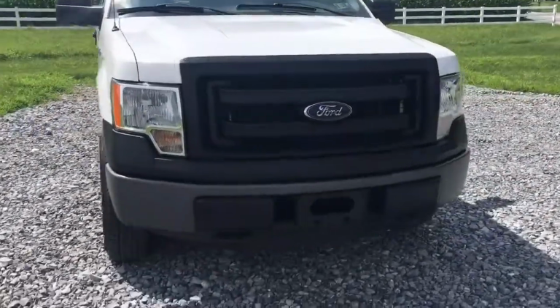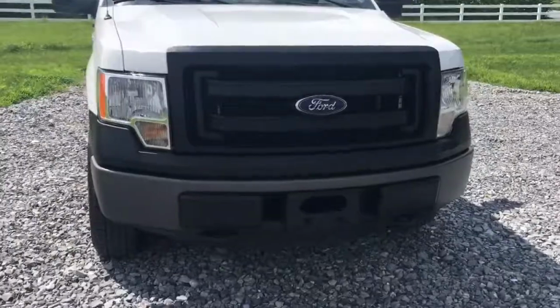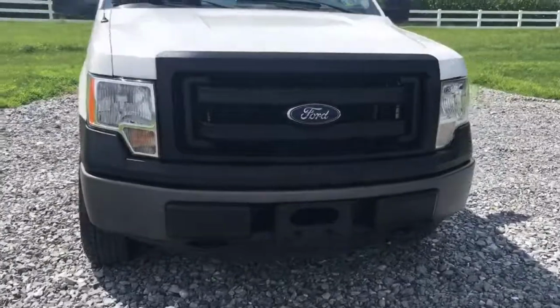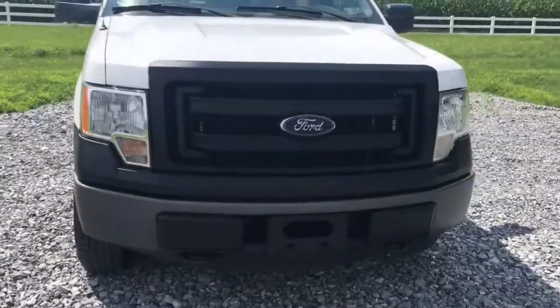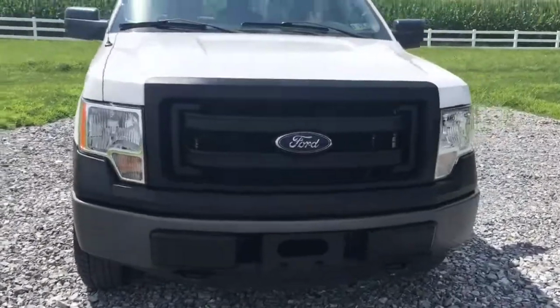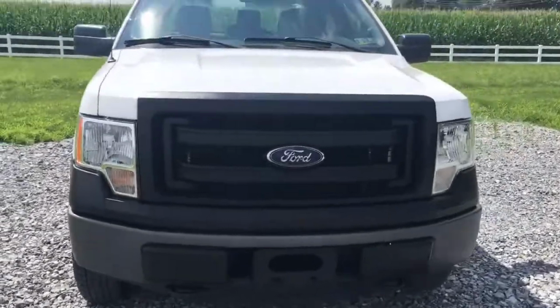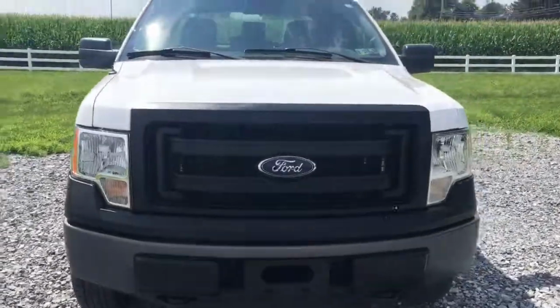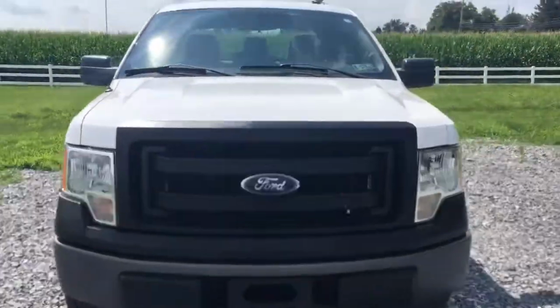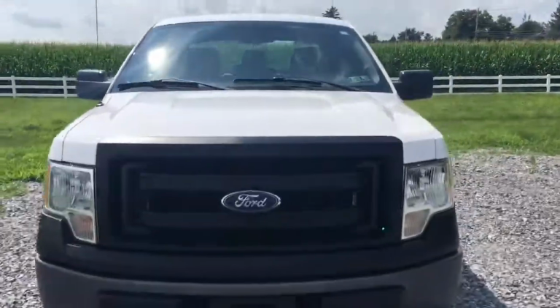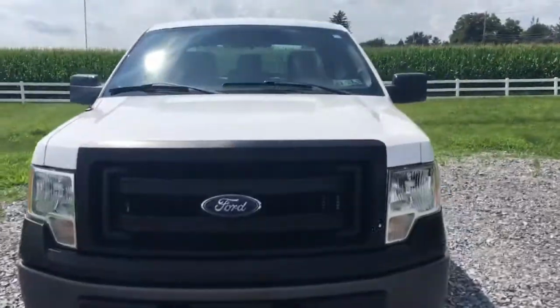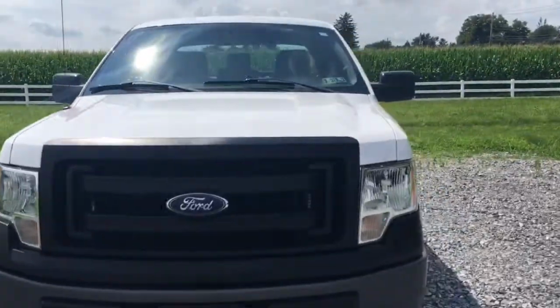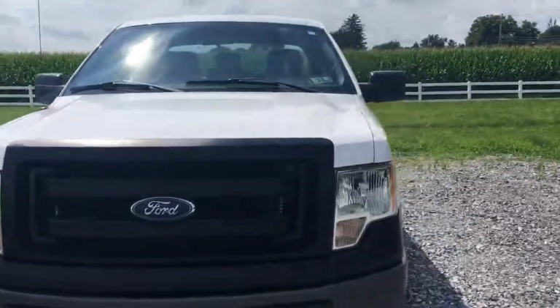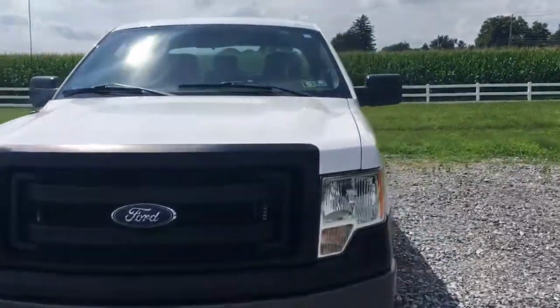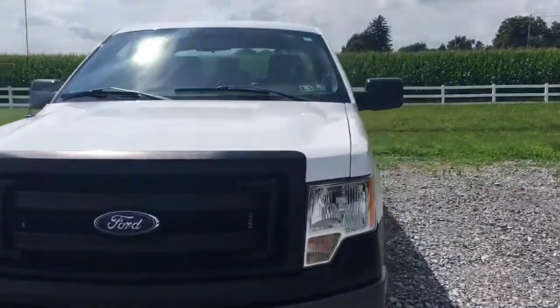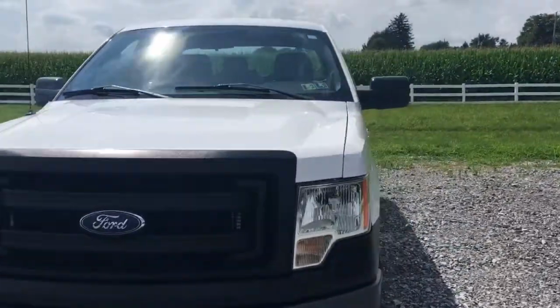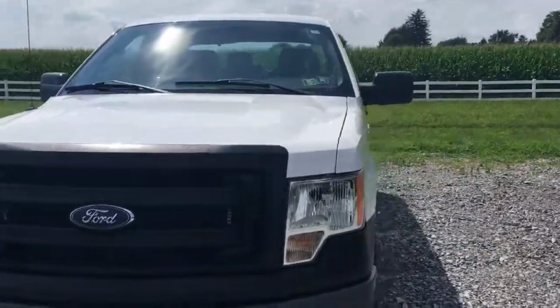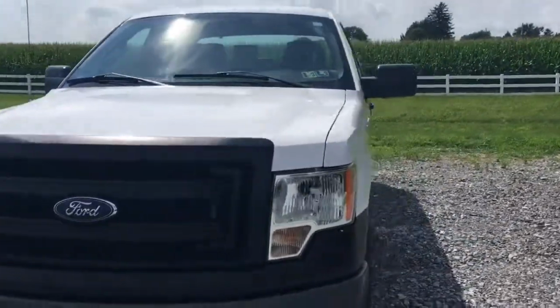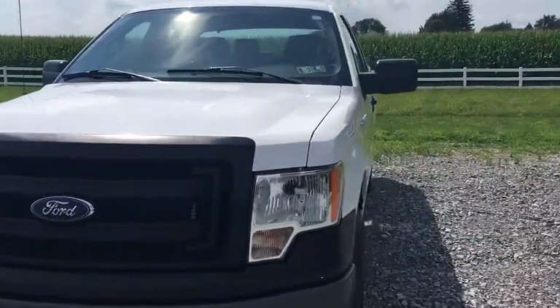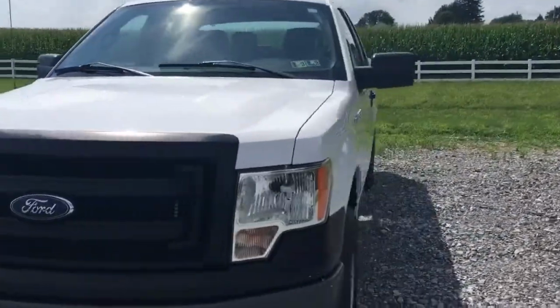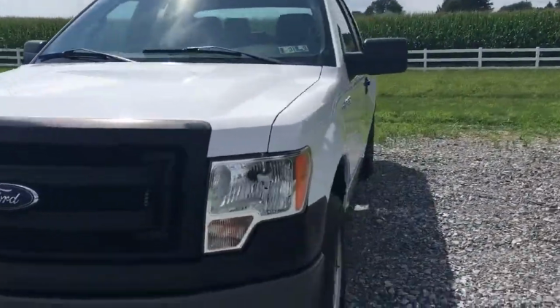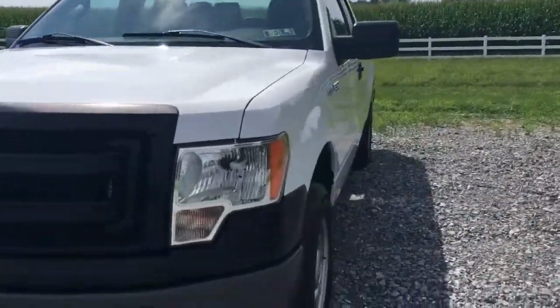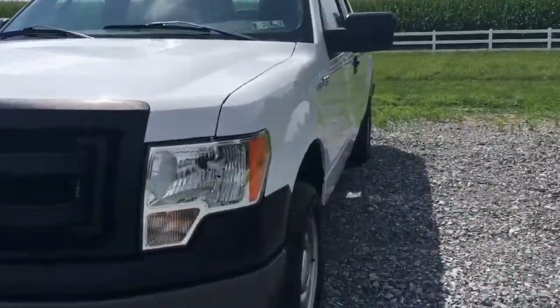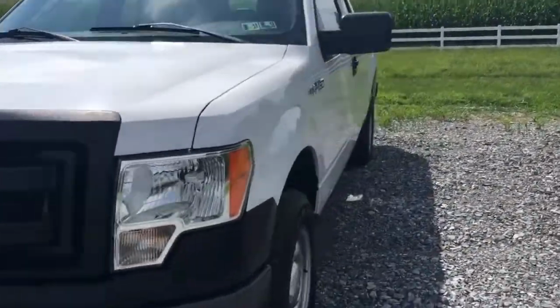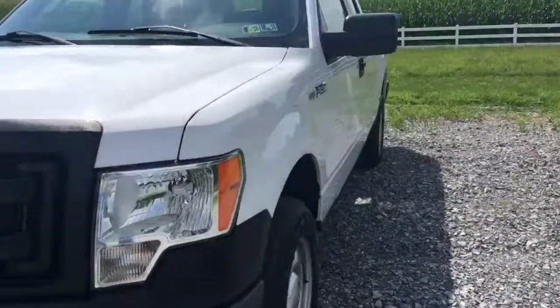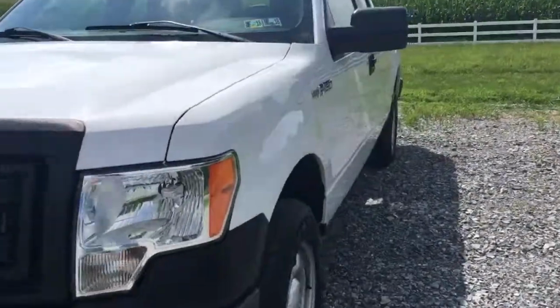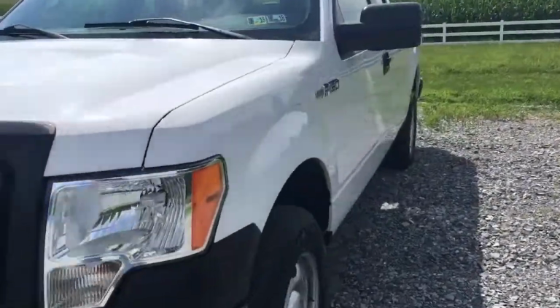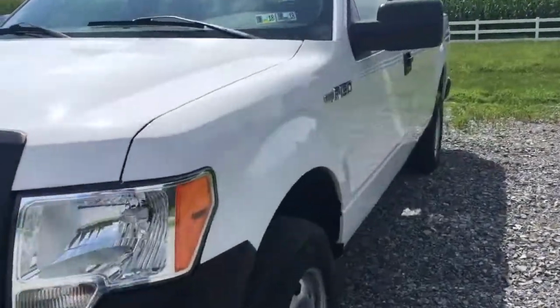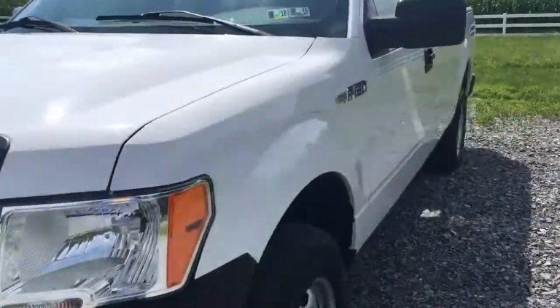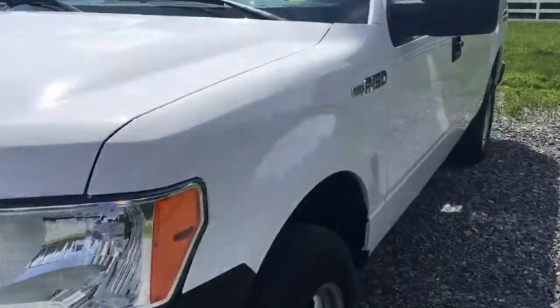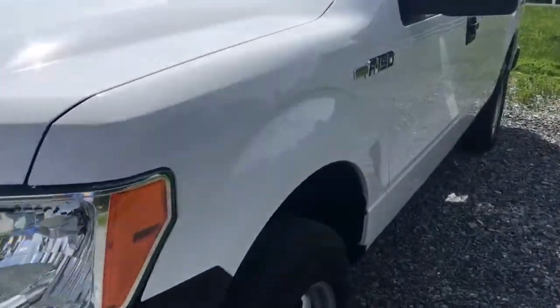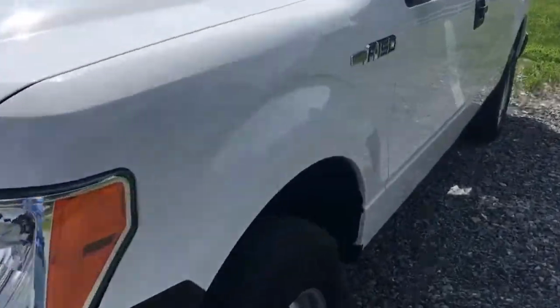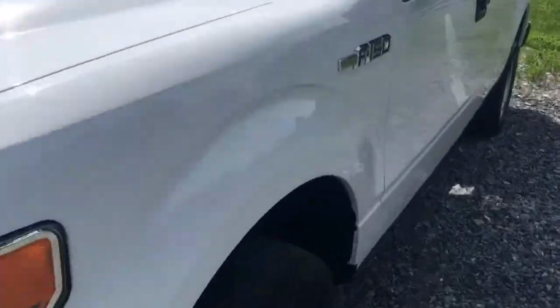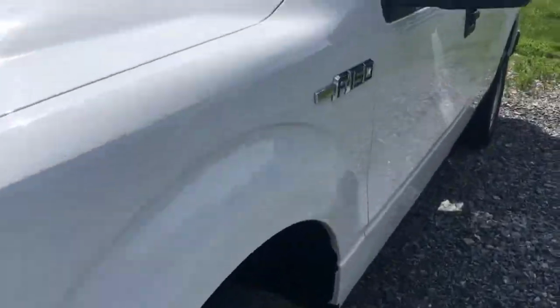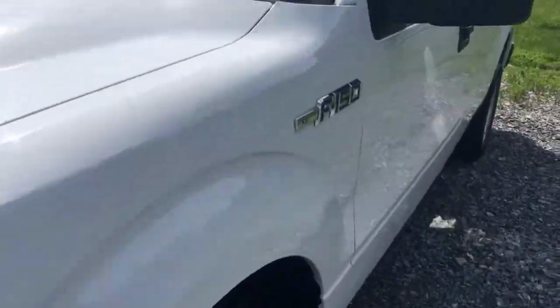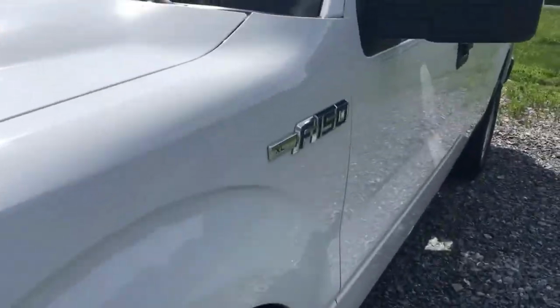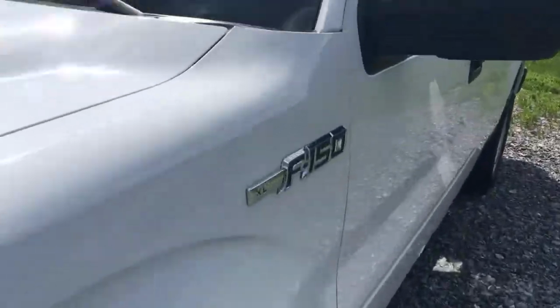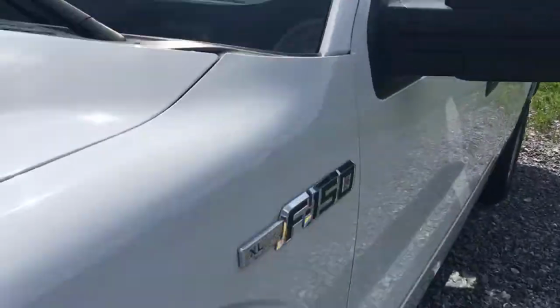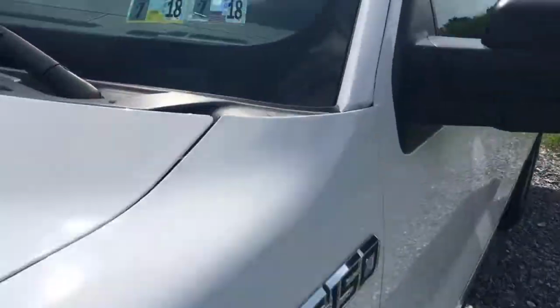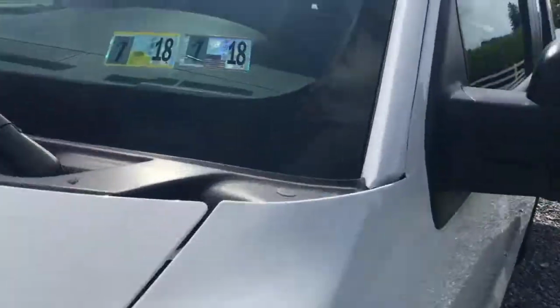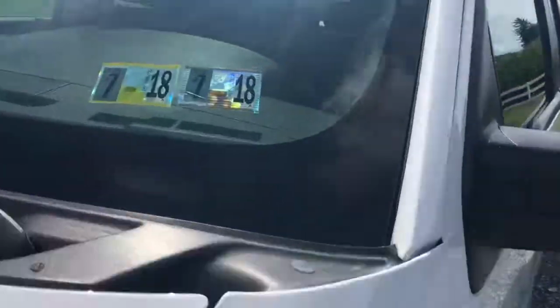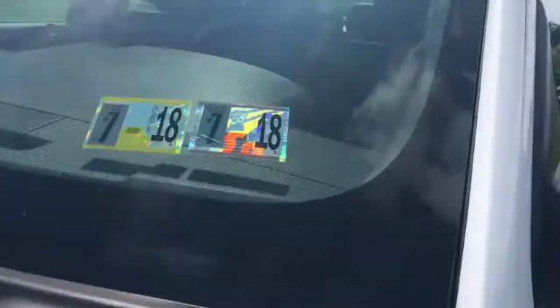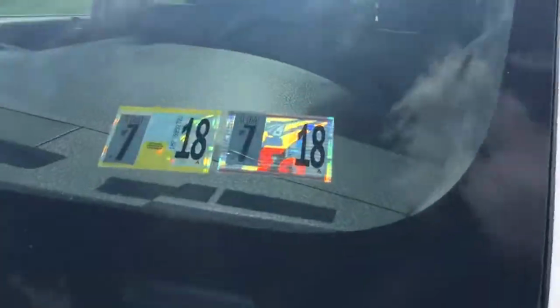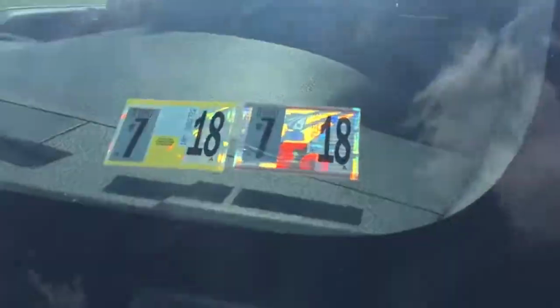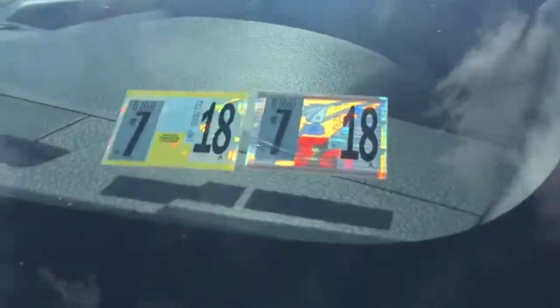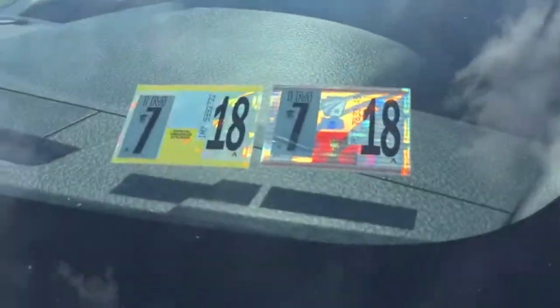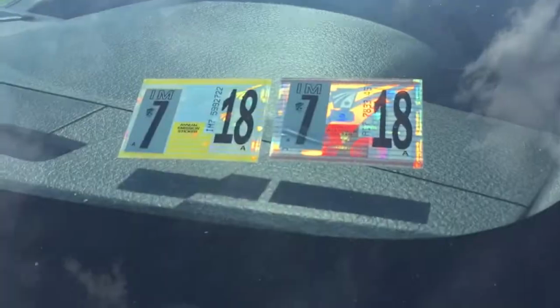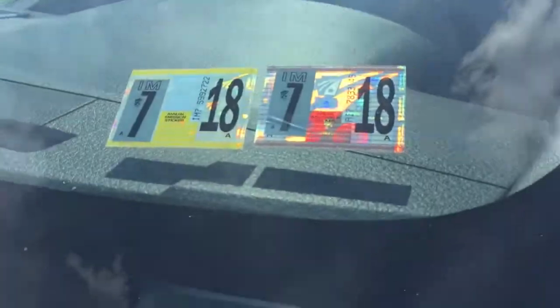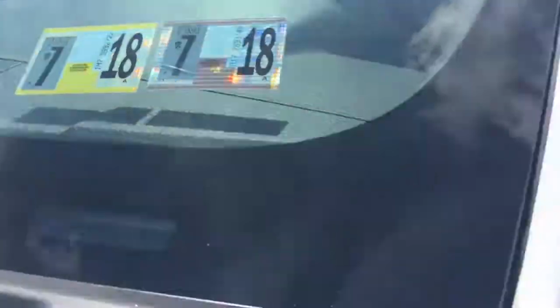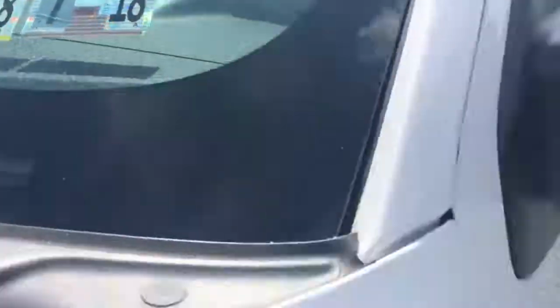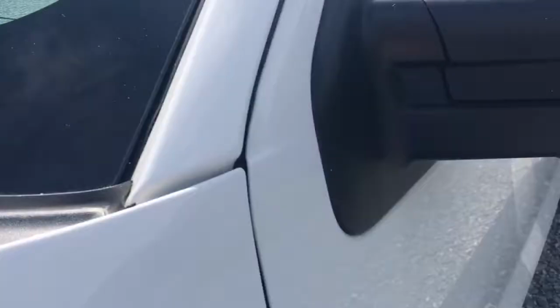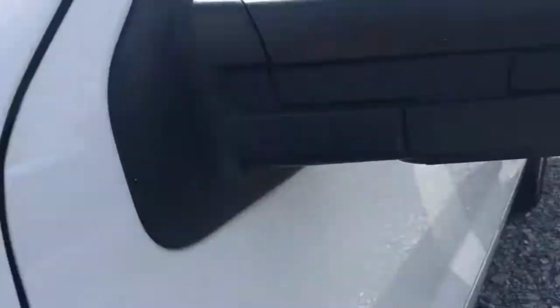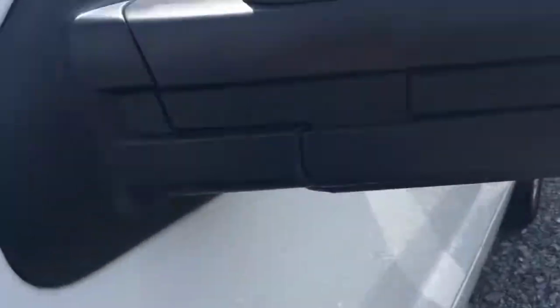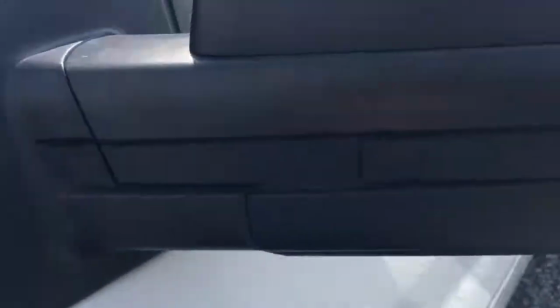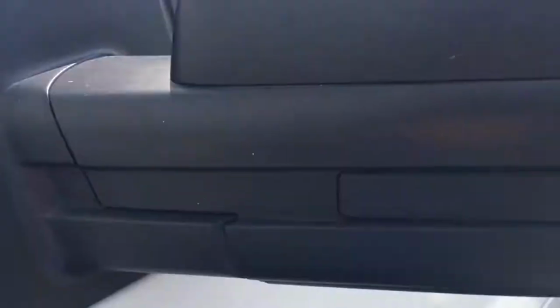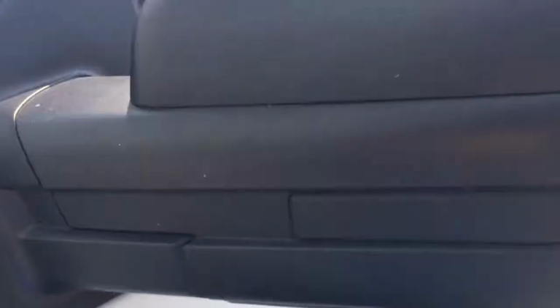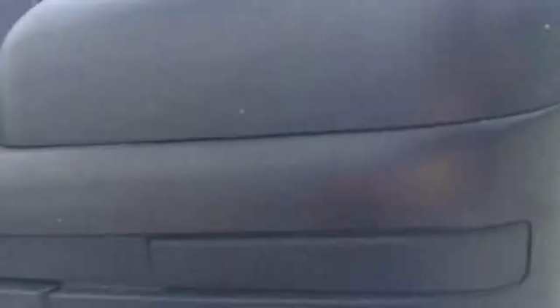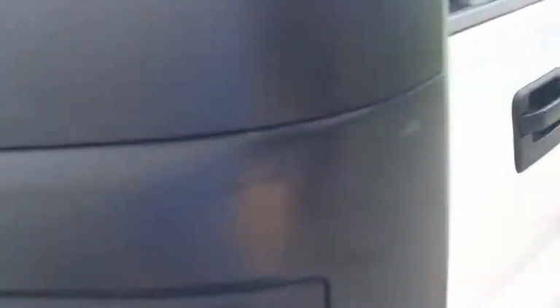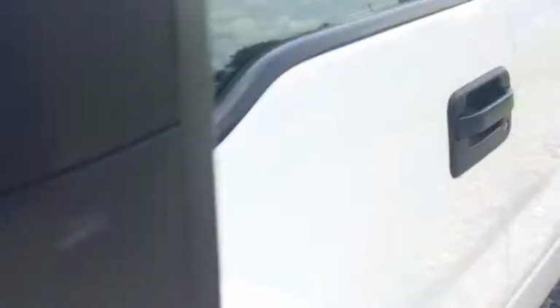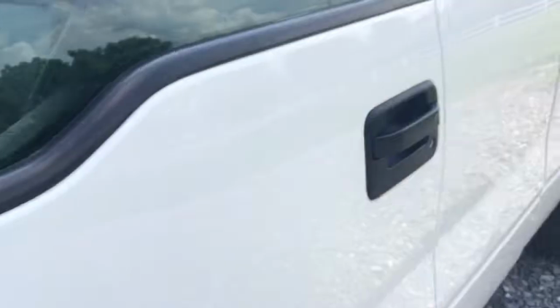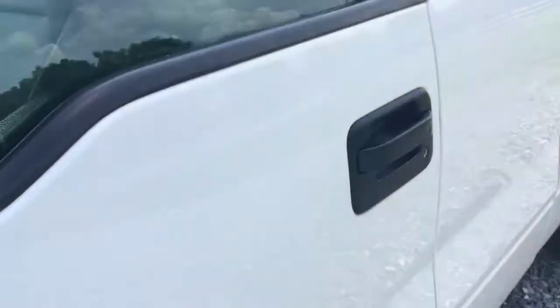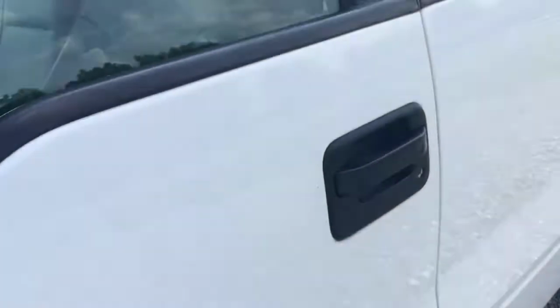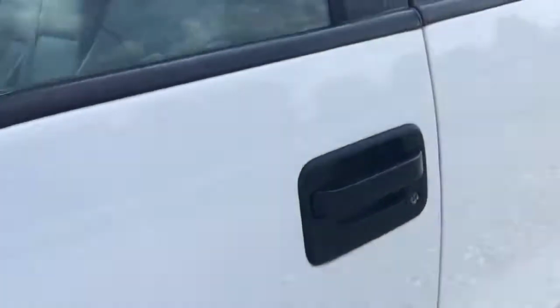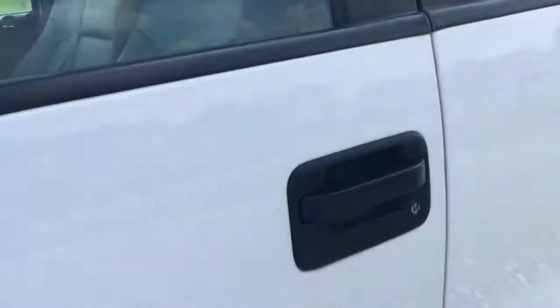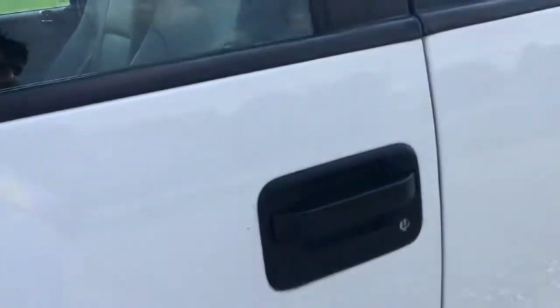Tow hooks up front, brand new state inspection from the great state of Pennsylvania, where we're from — Honeybrook, Pennsylvania.